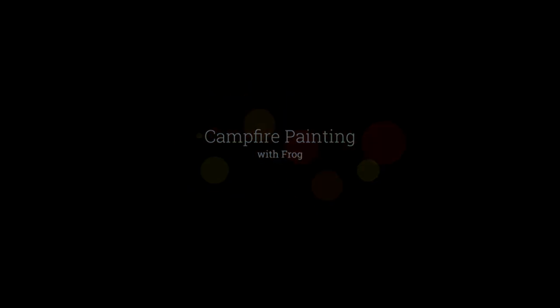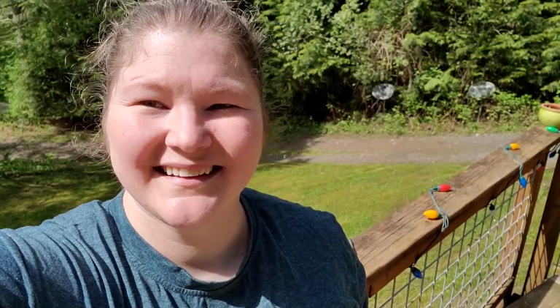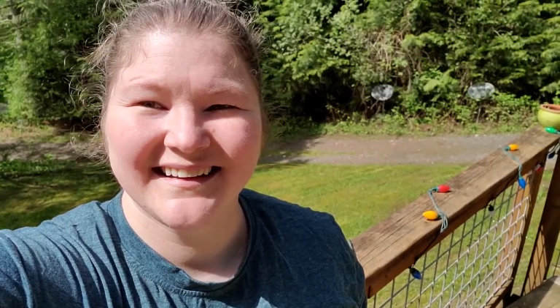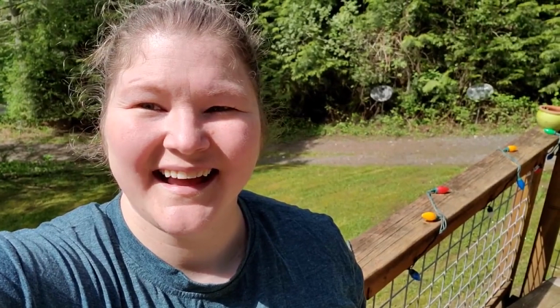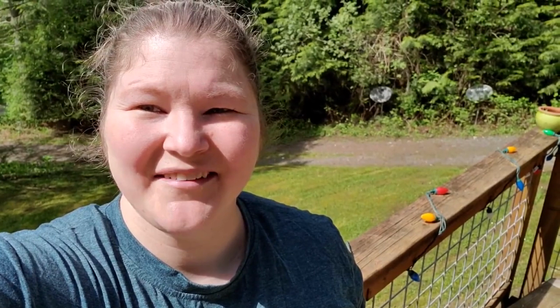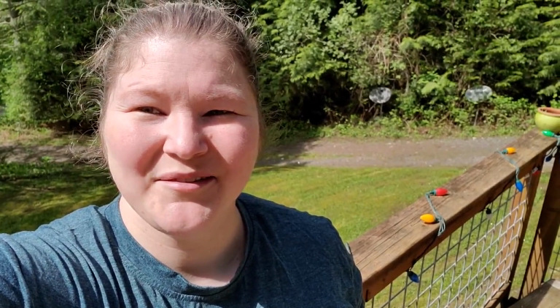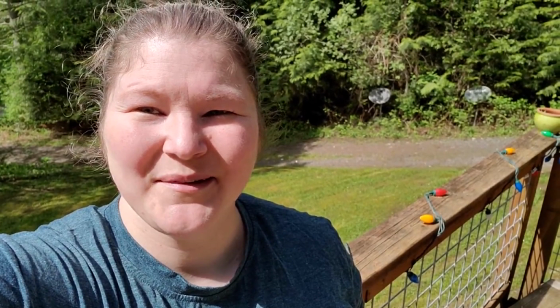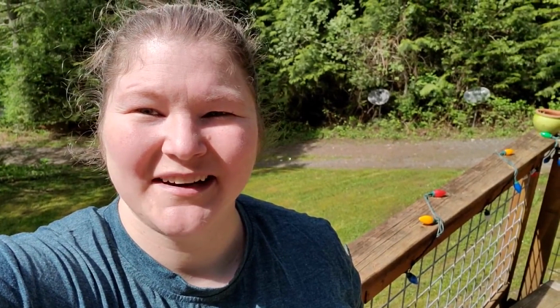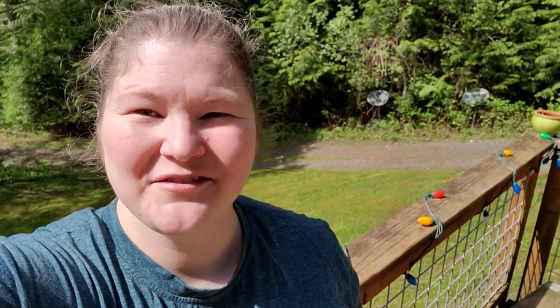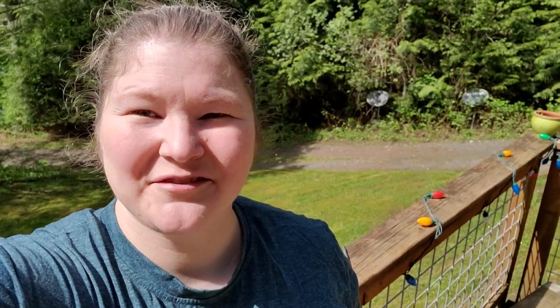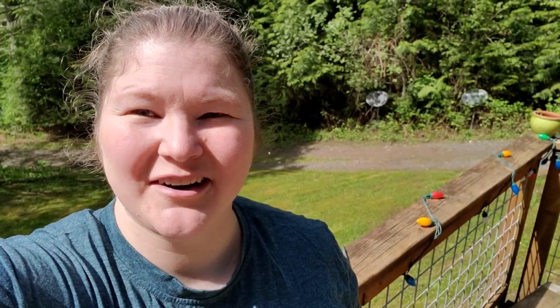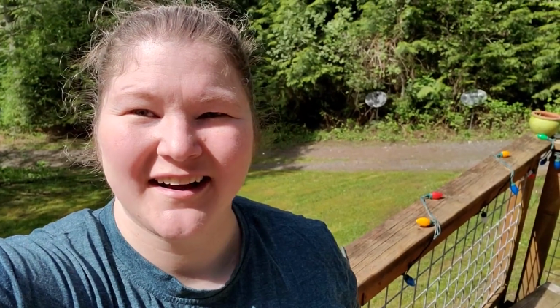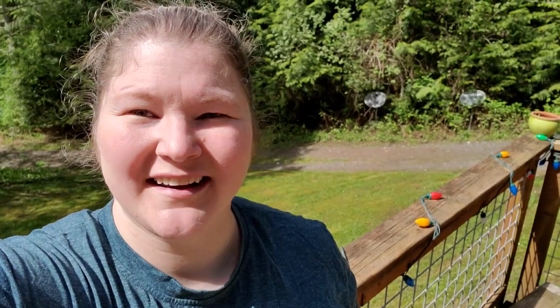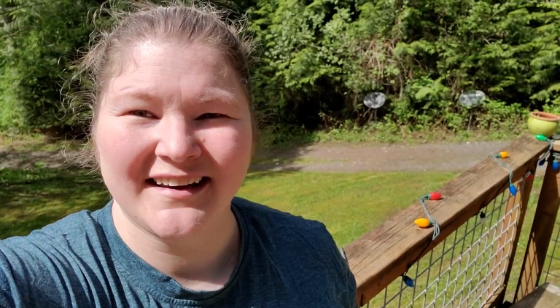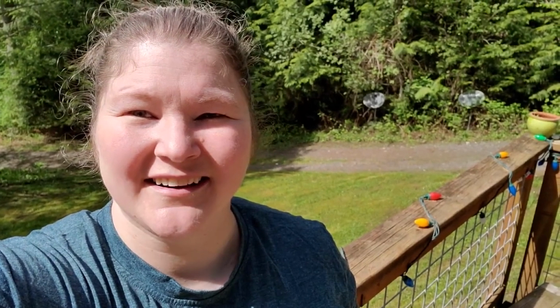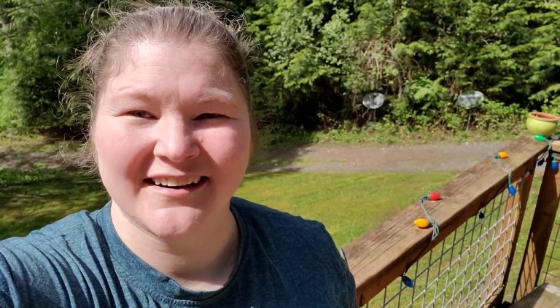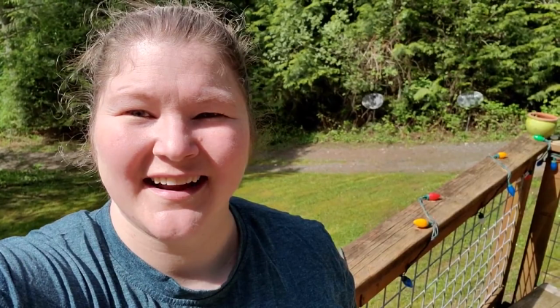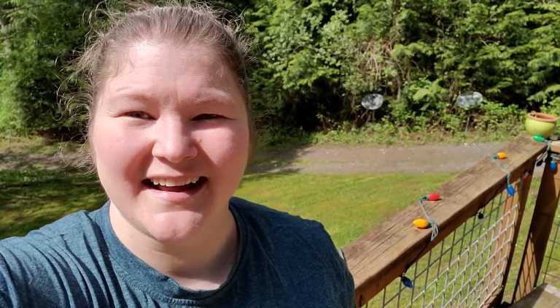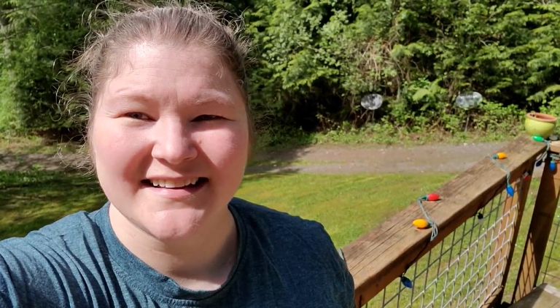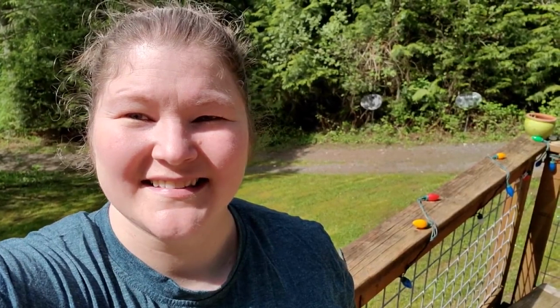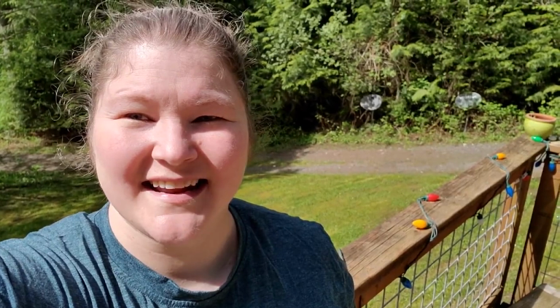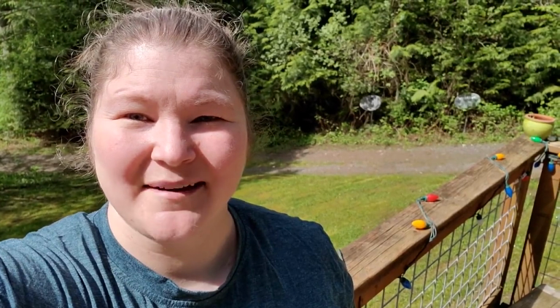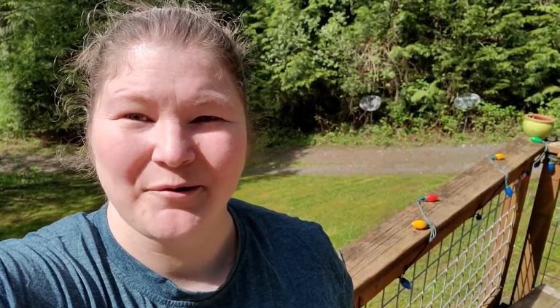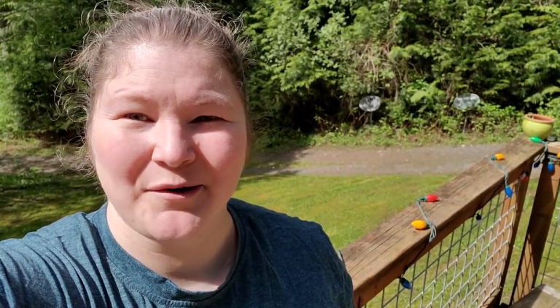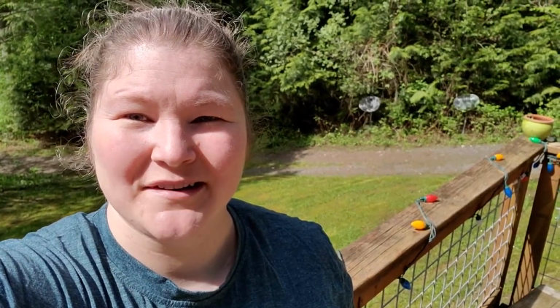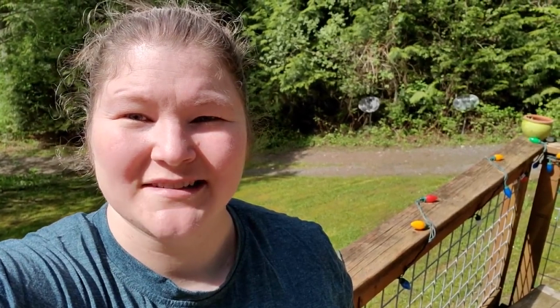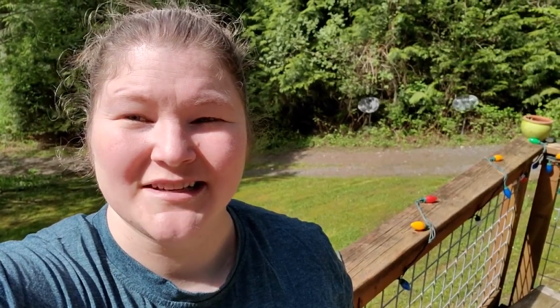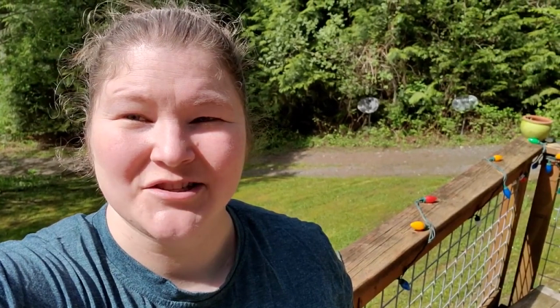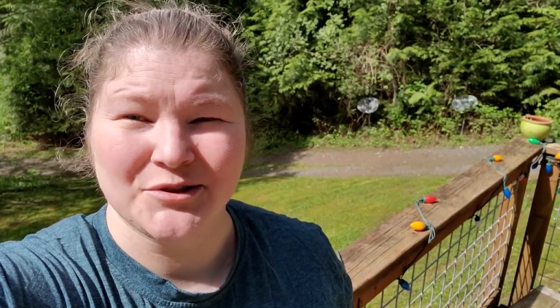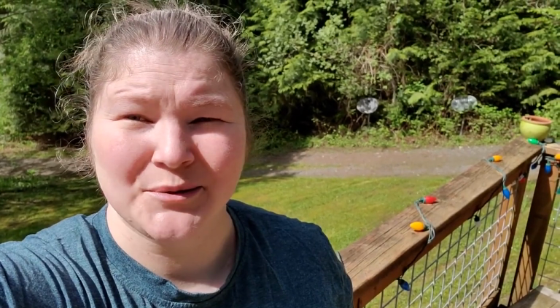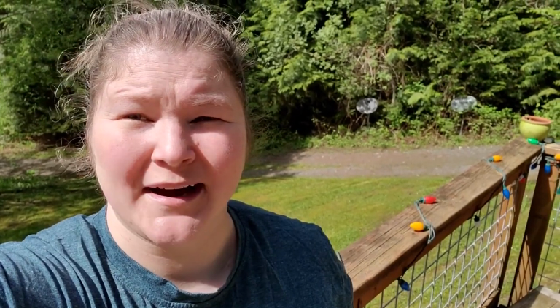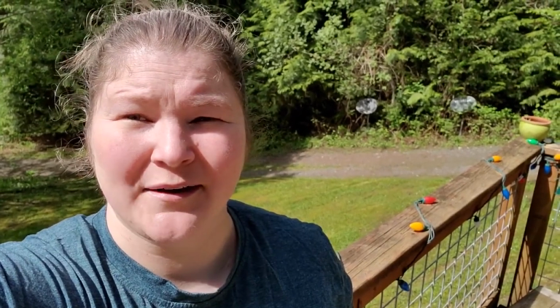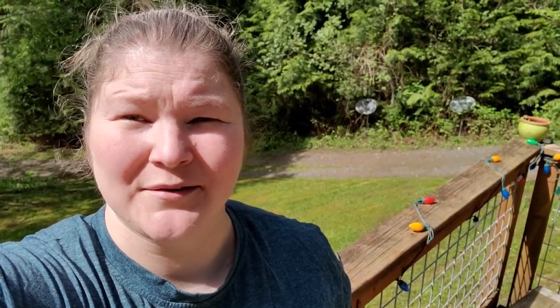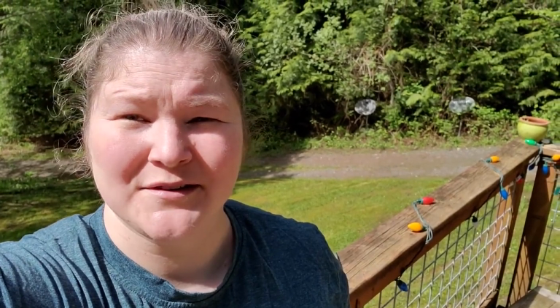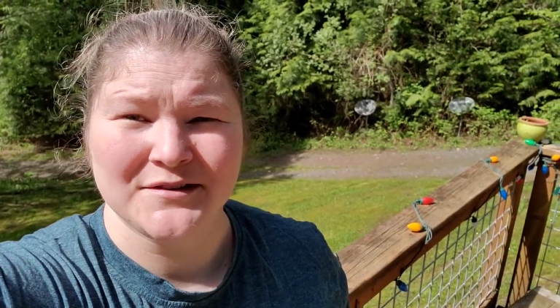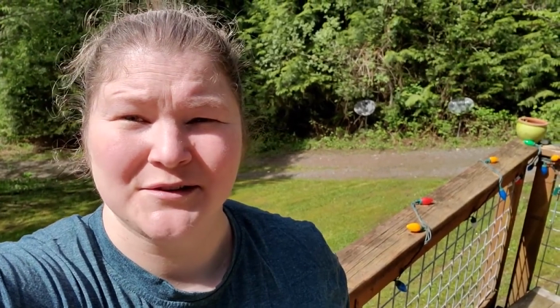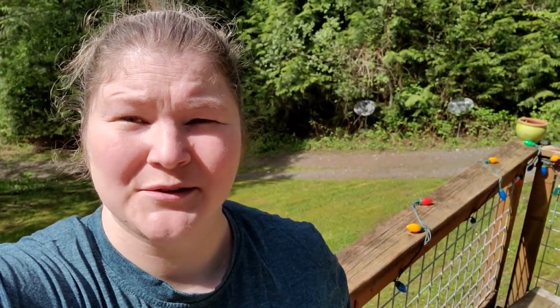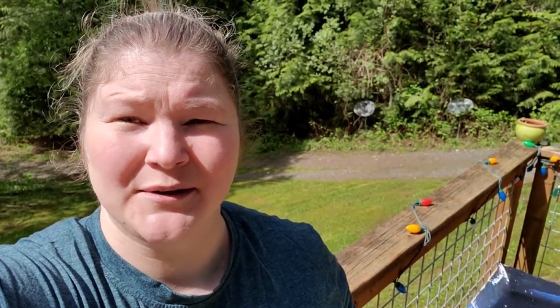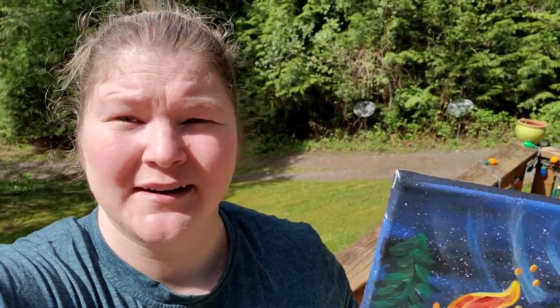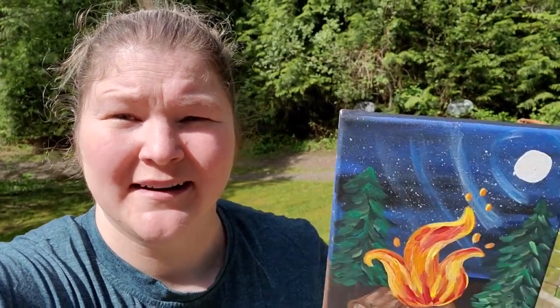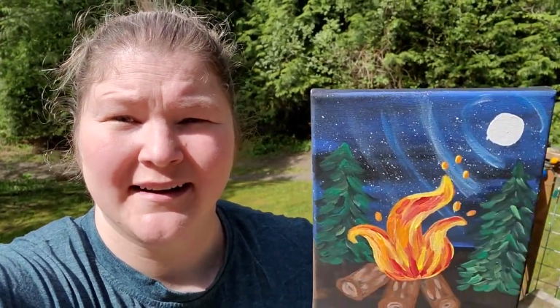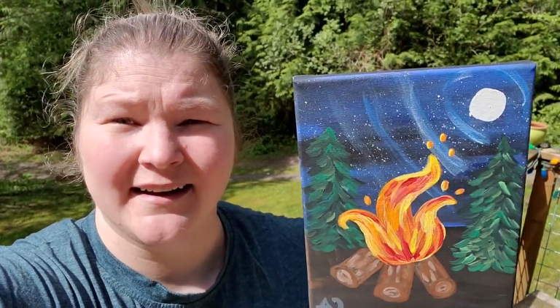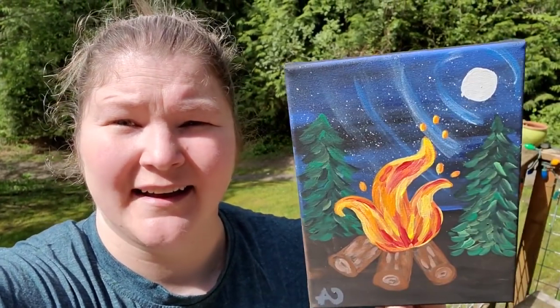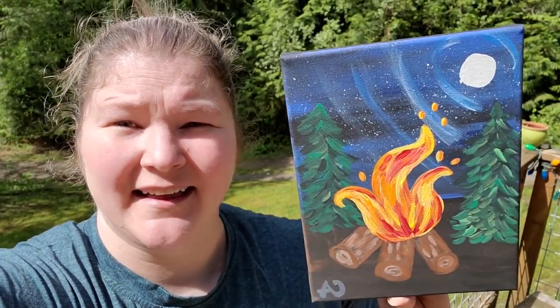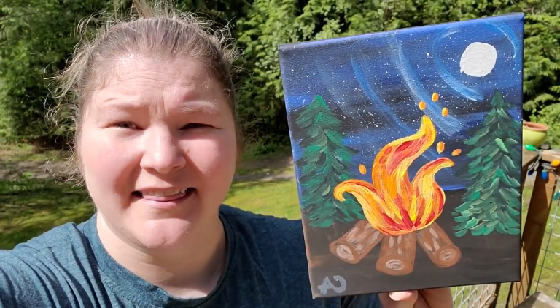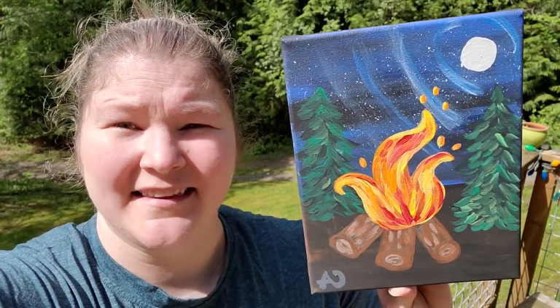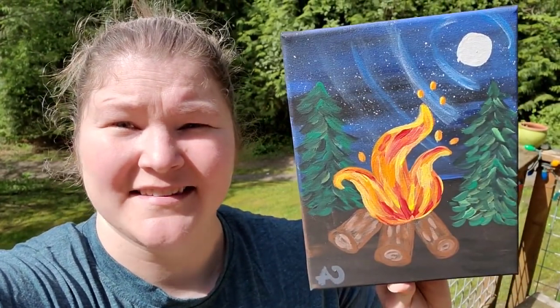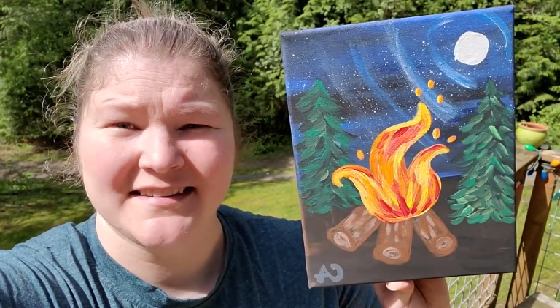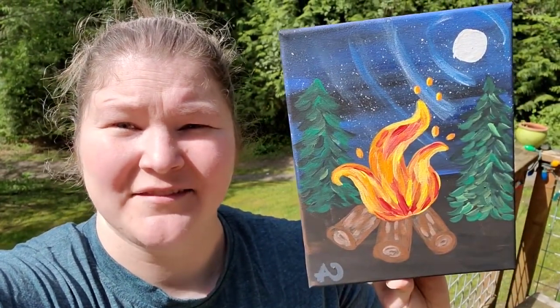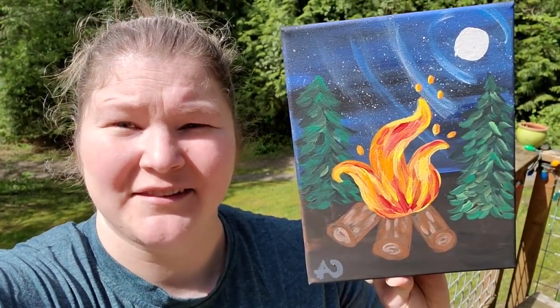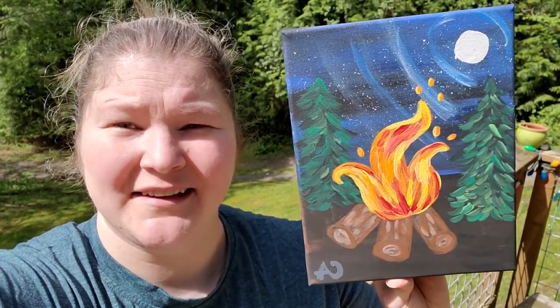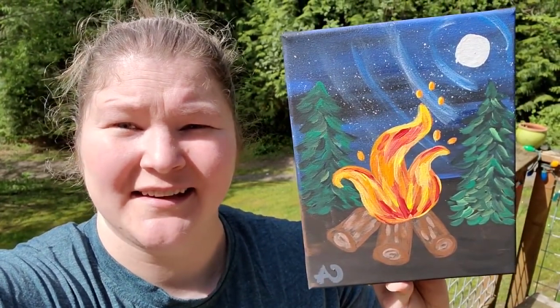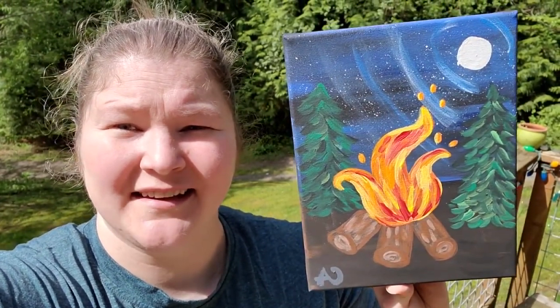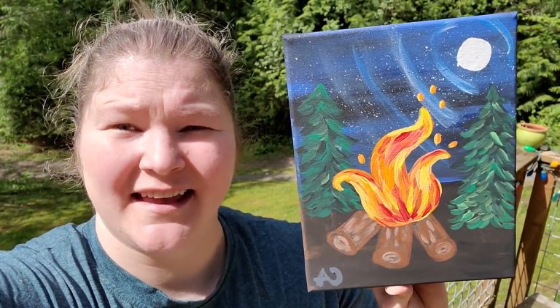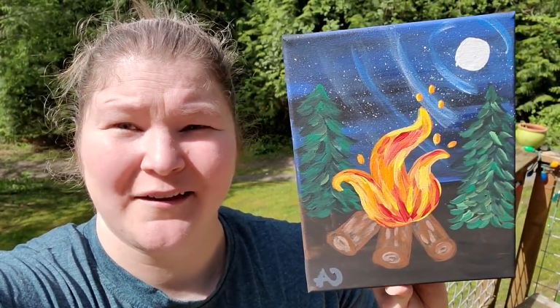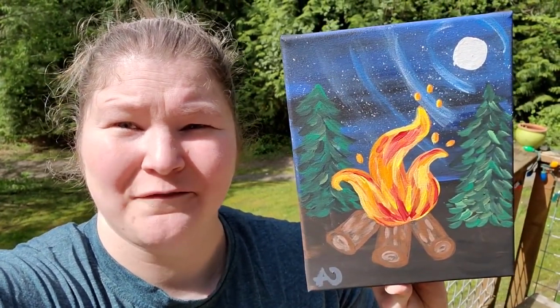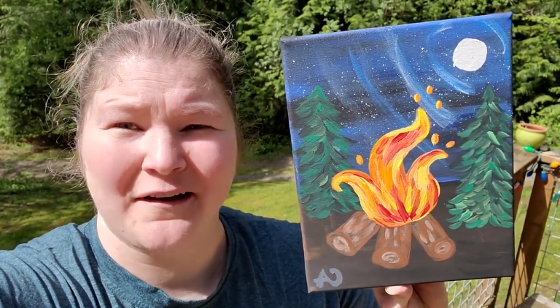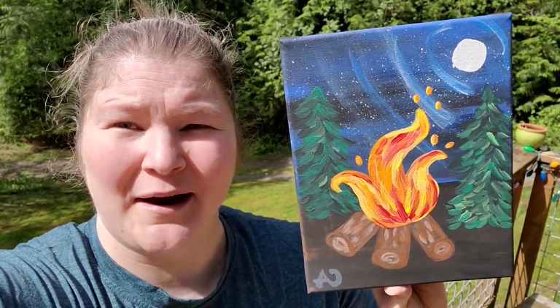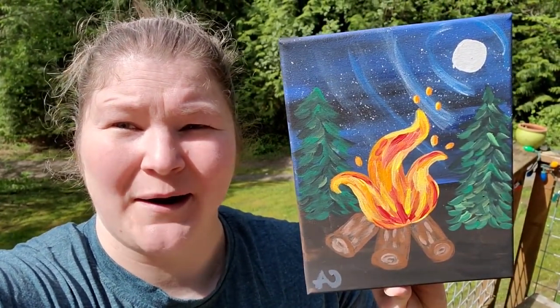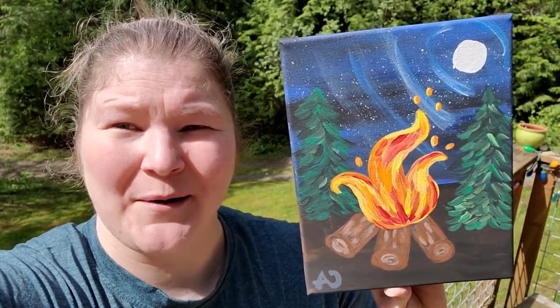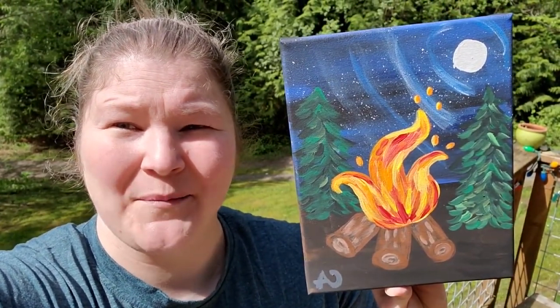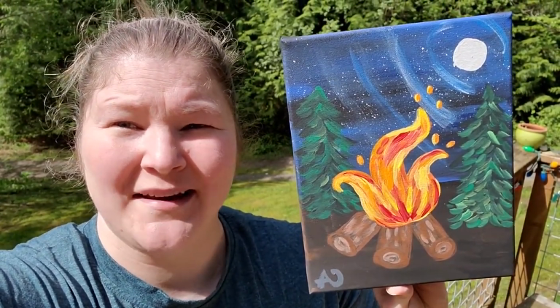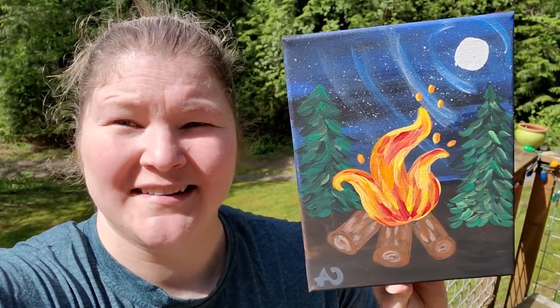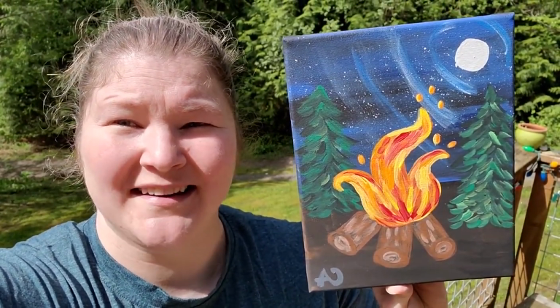Hi everybody, Frog here, and today I'm going to teach you how to do this lovely campfire painting.